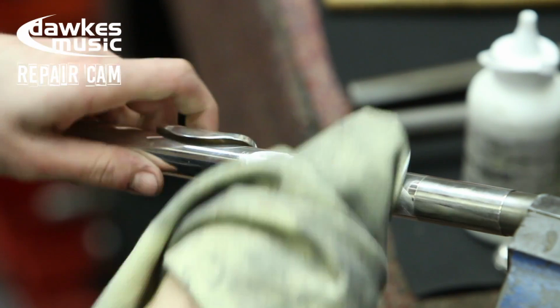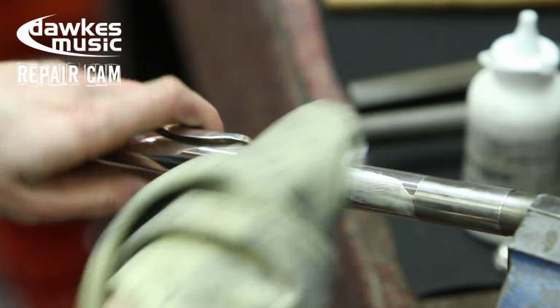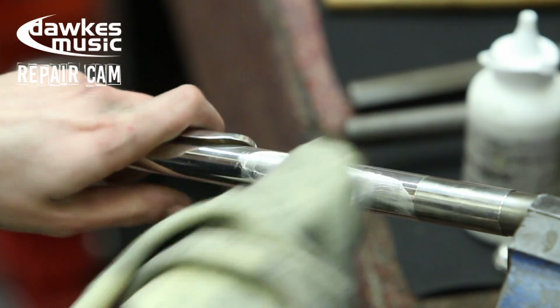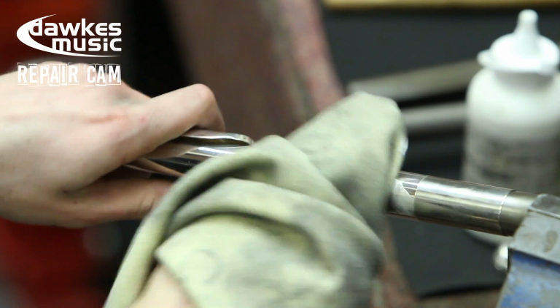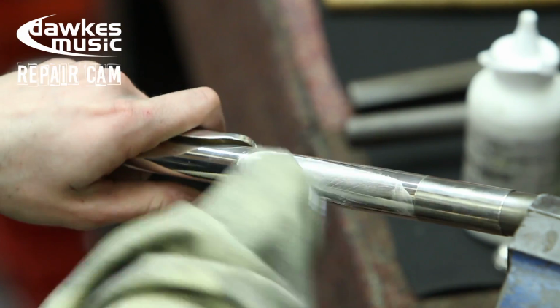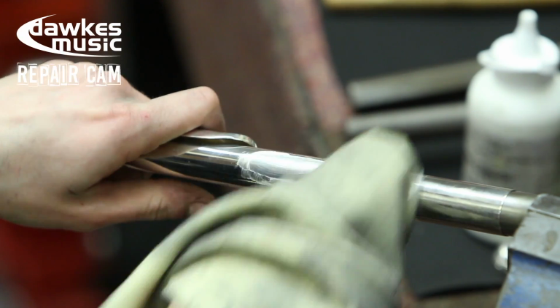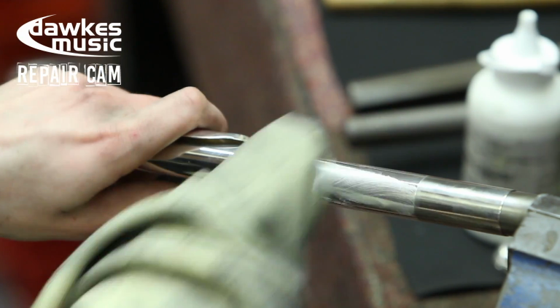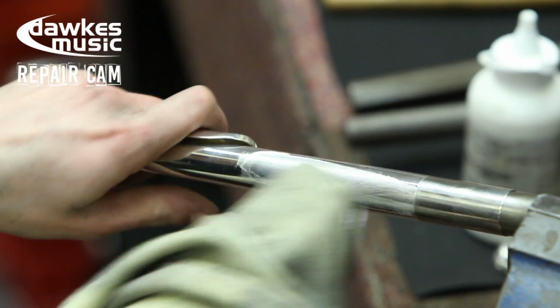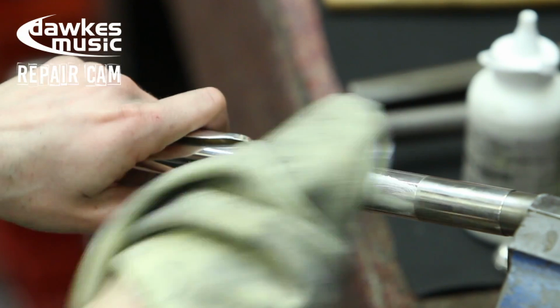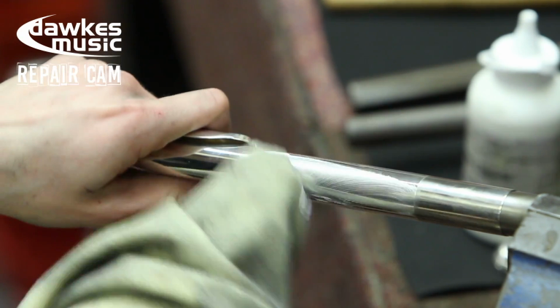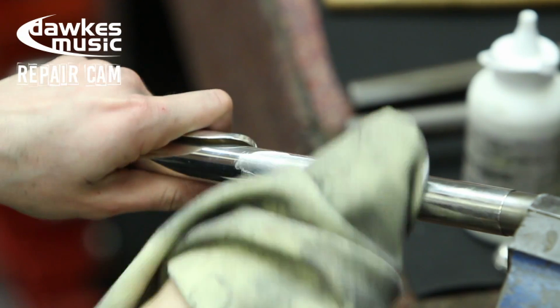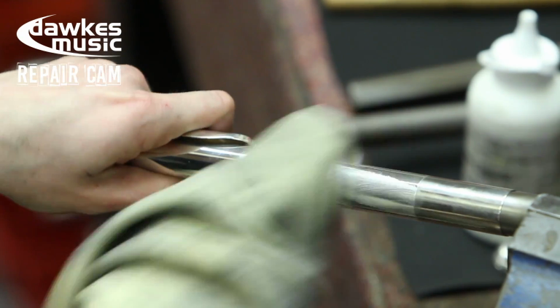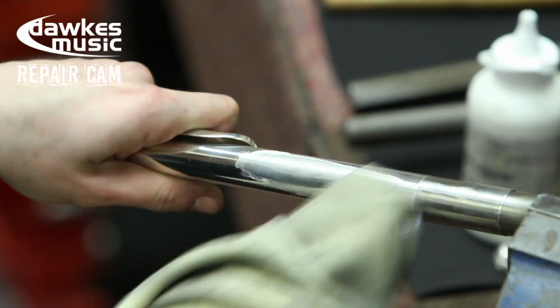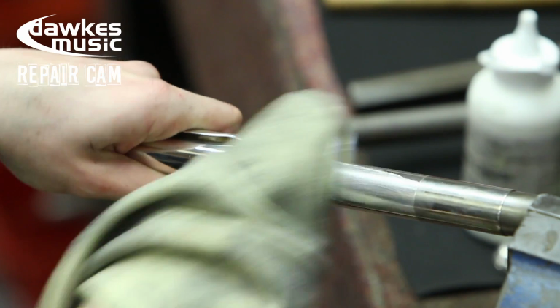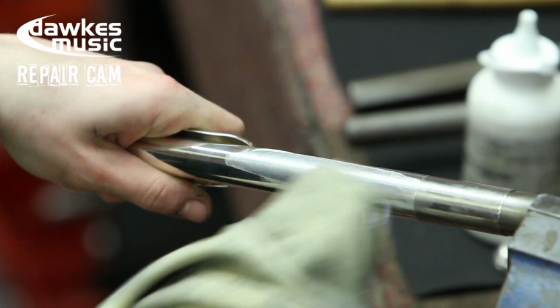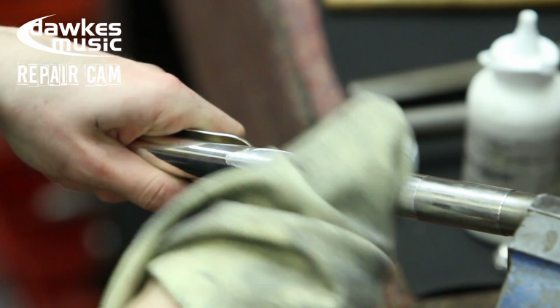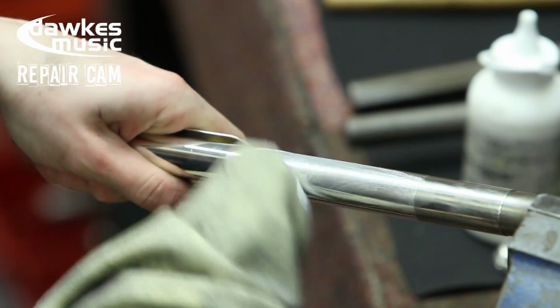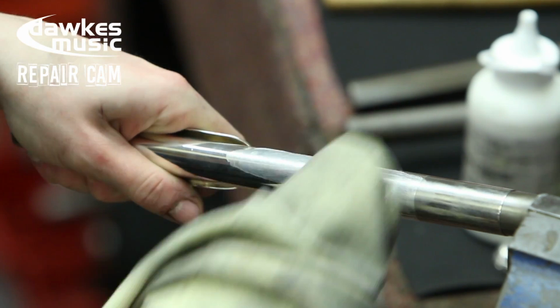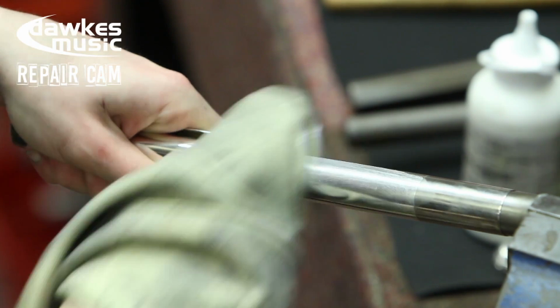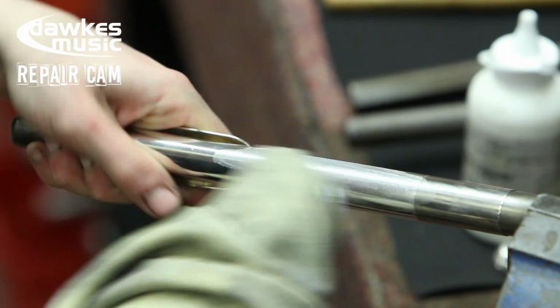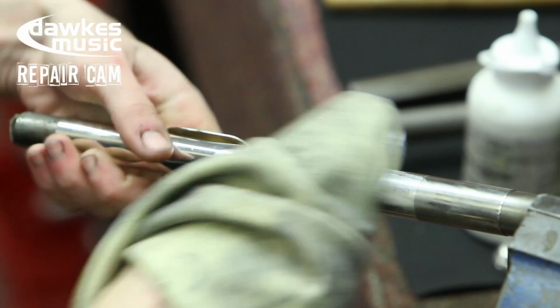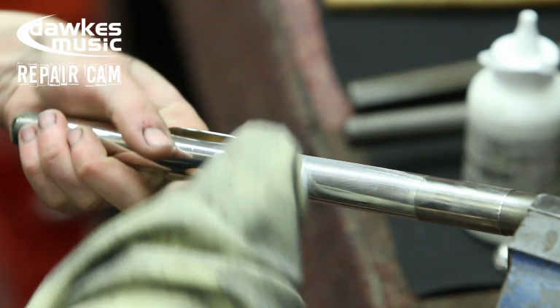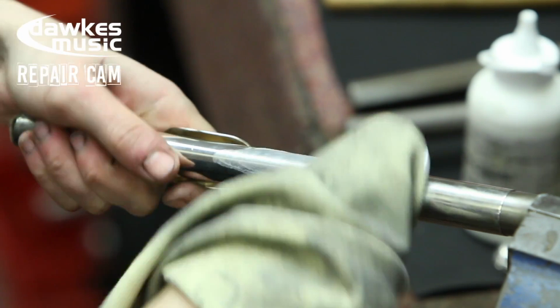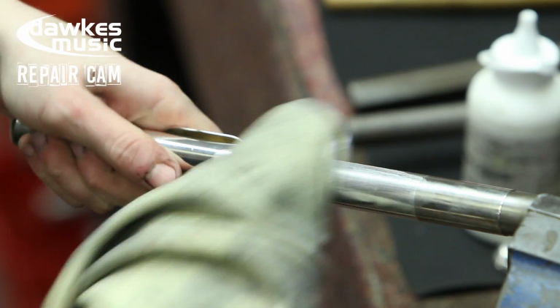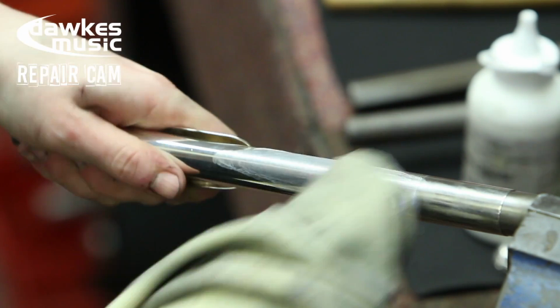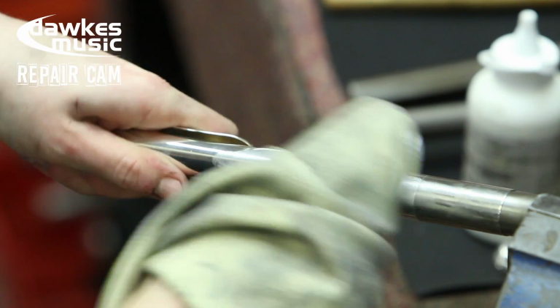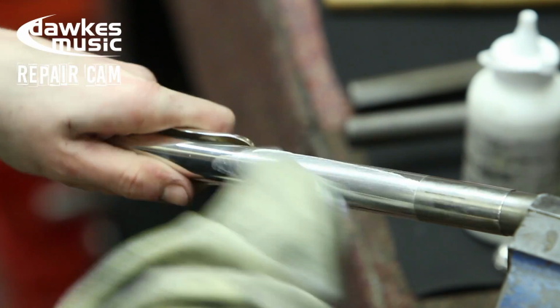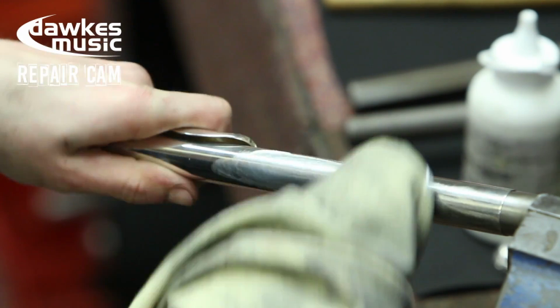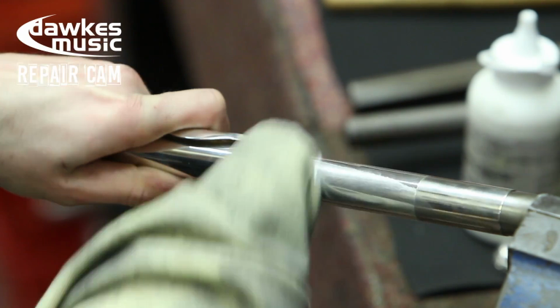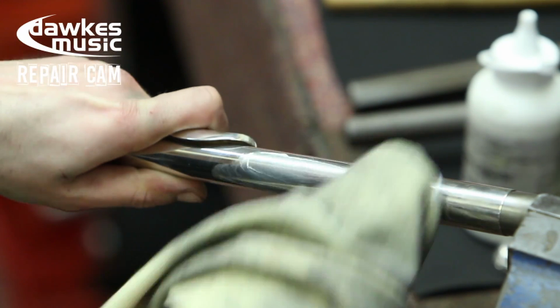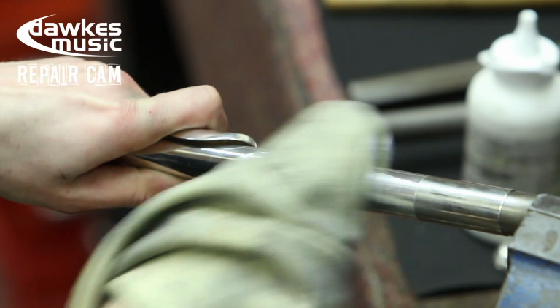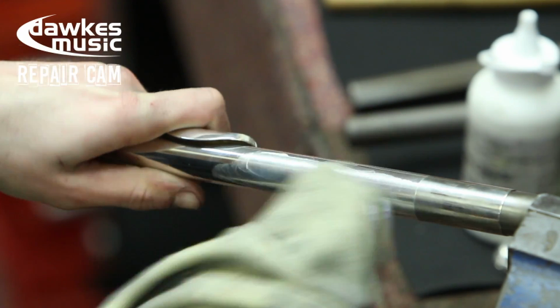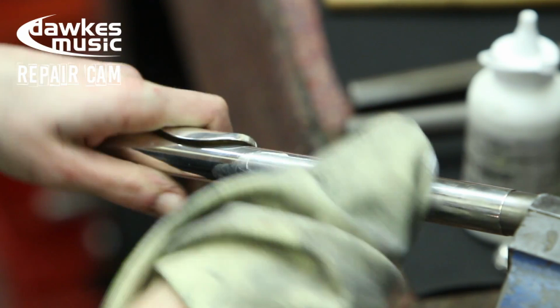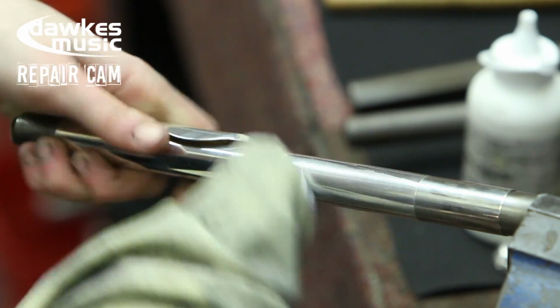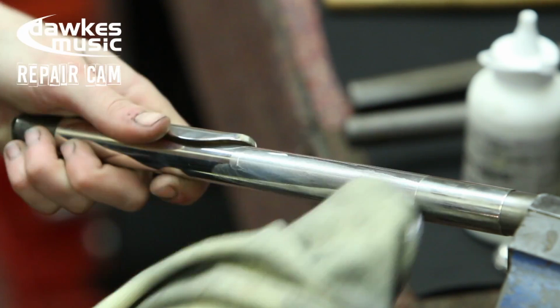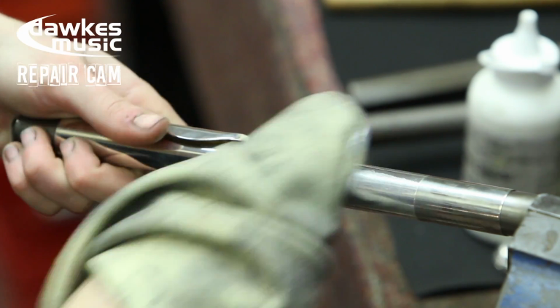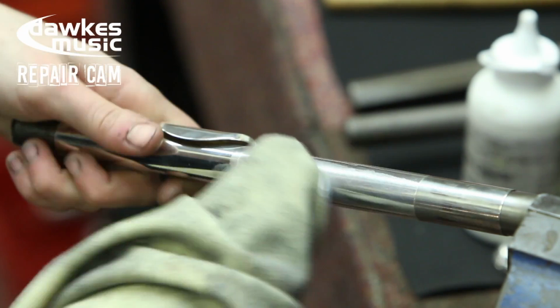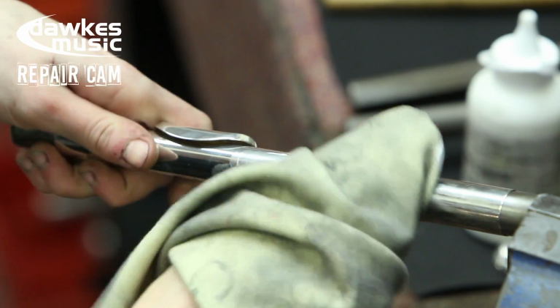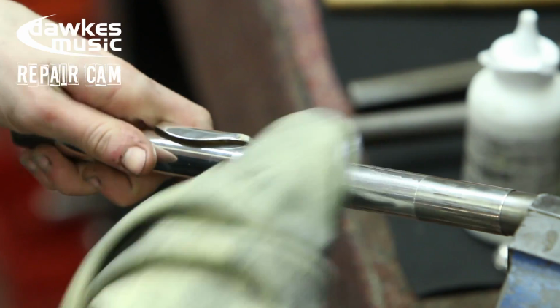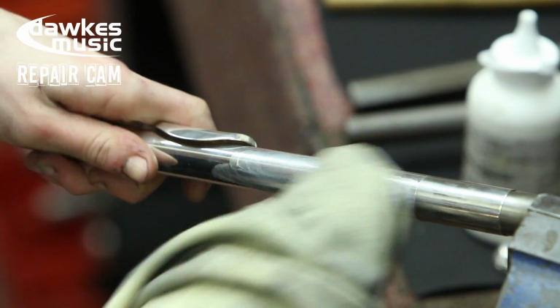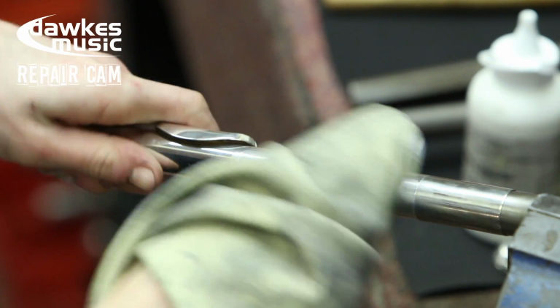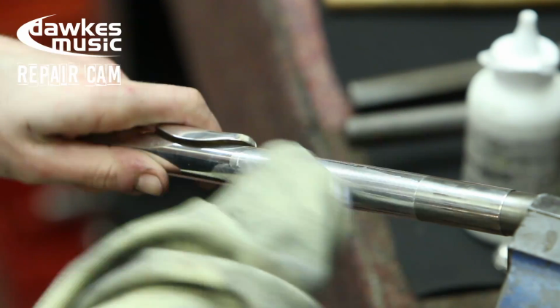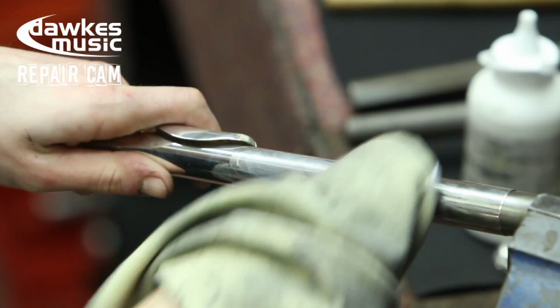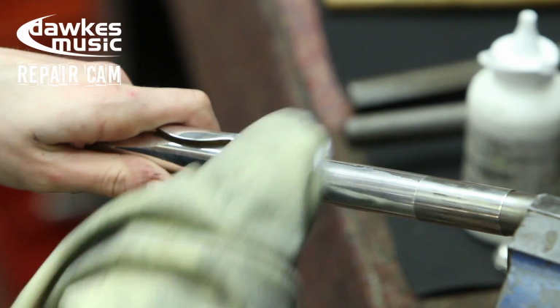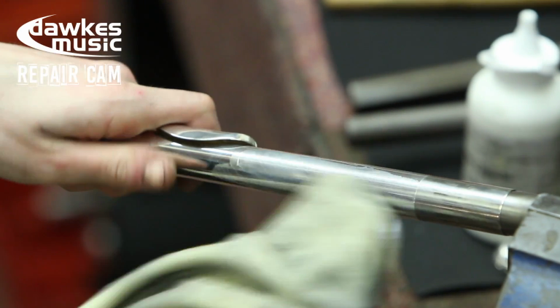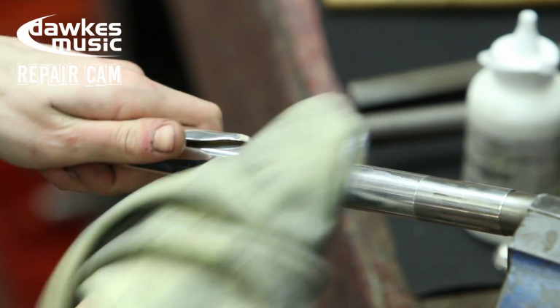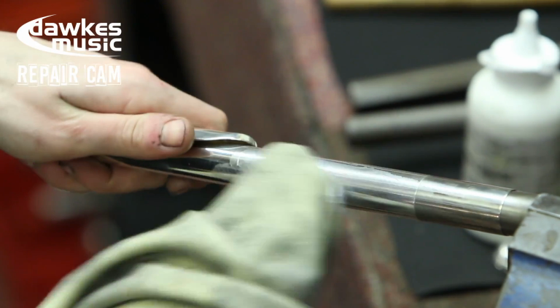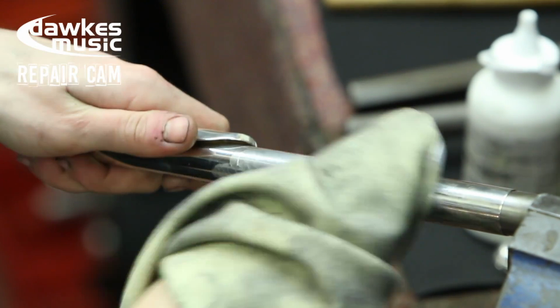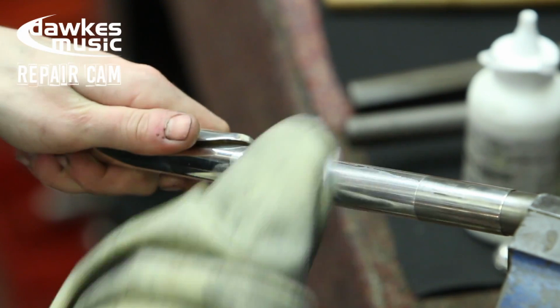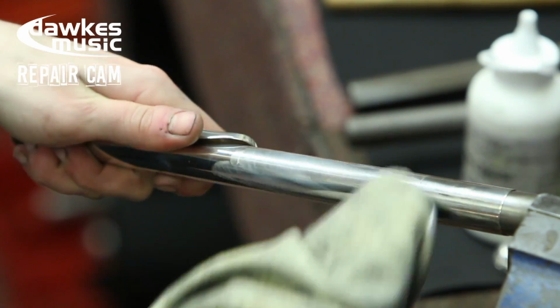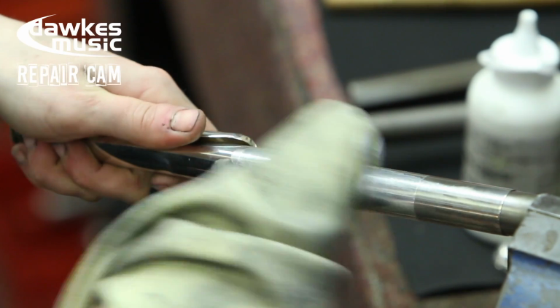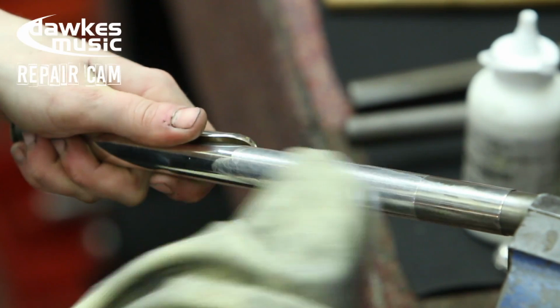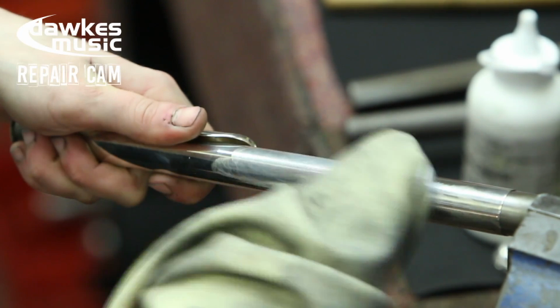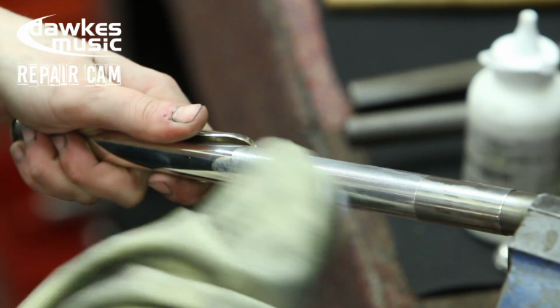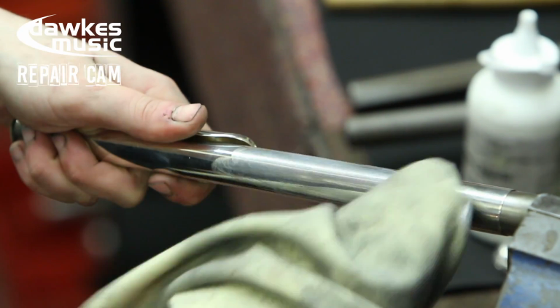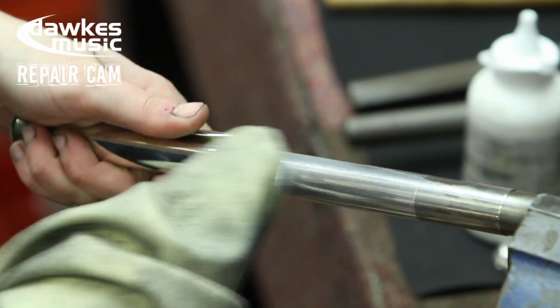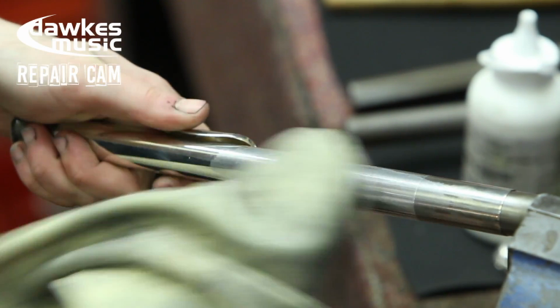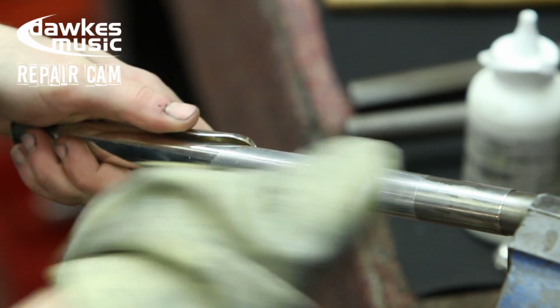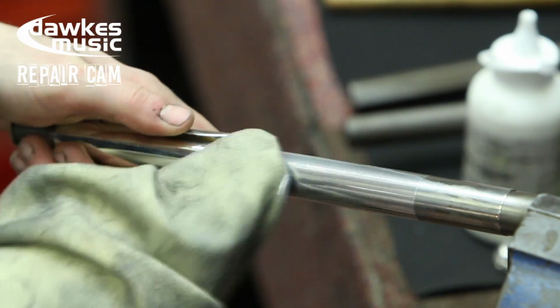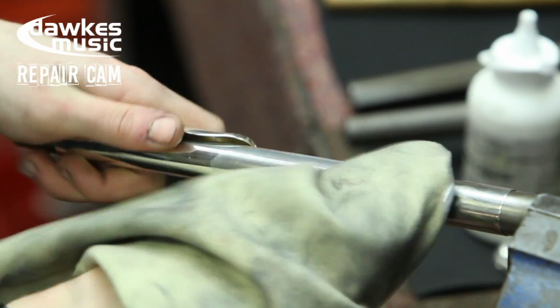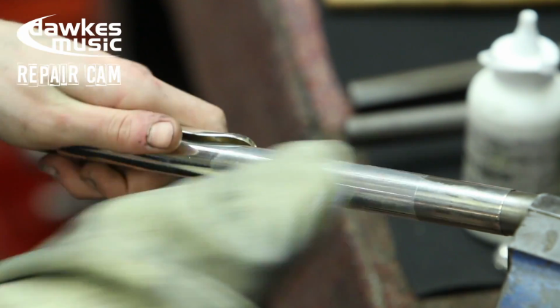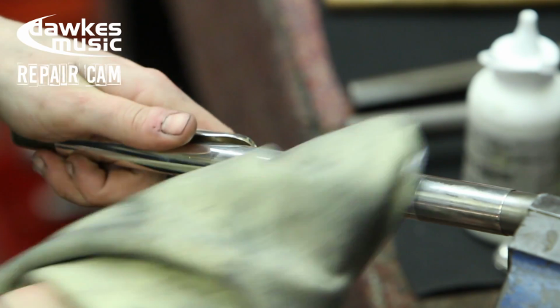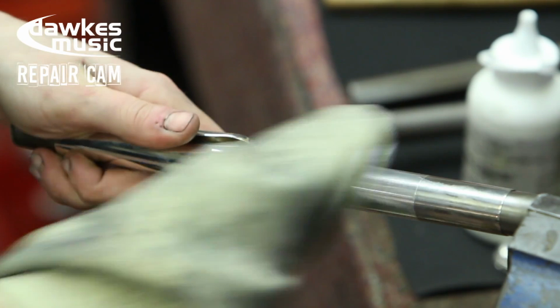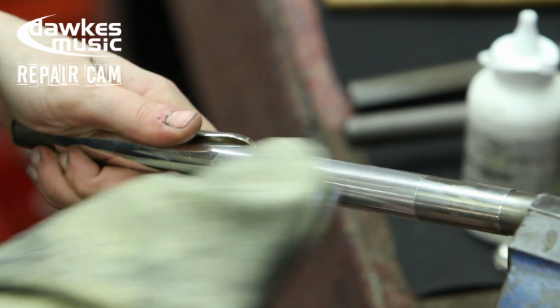Yeah, it's years of trial and error, but it hopefully gives you a view of what we do and what goes on here in the workshop.